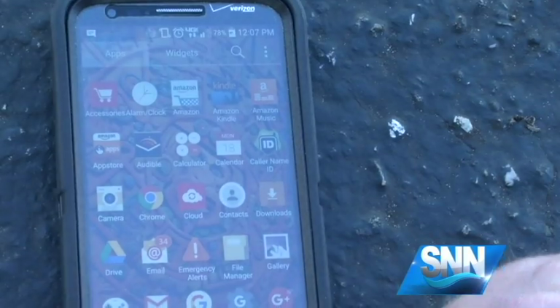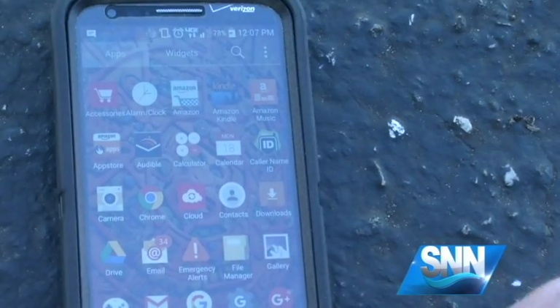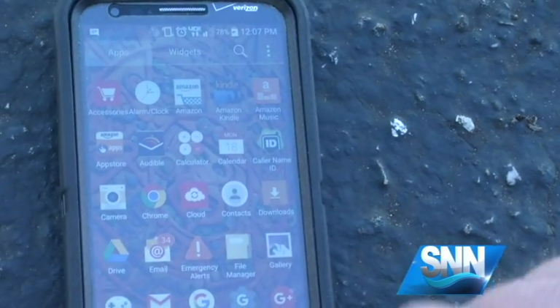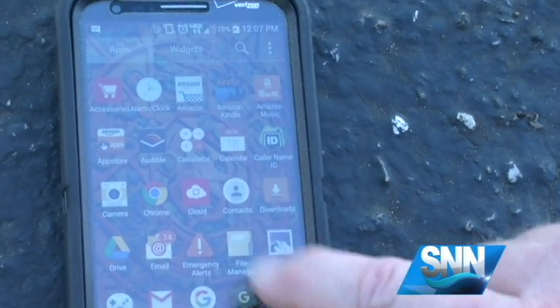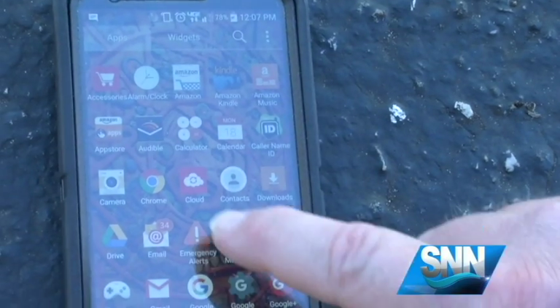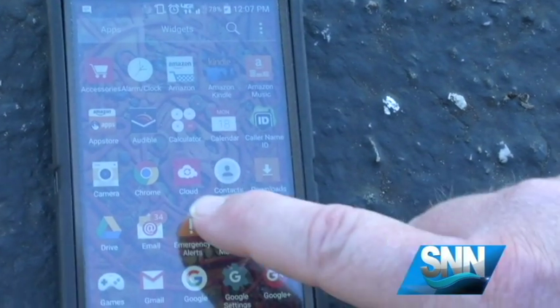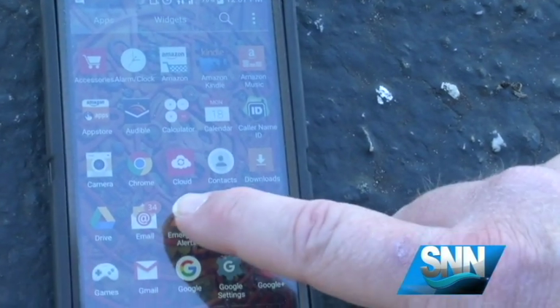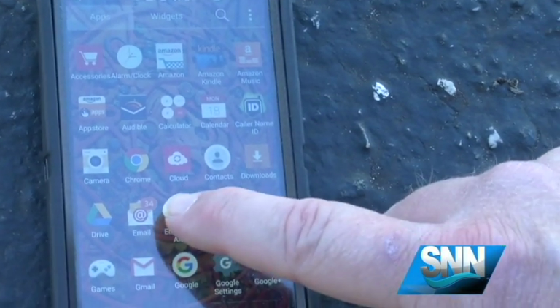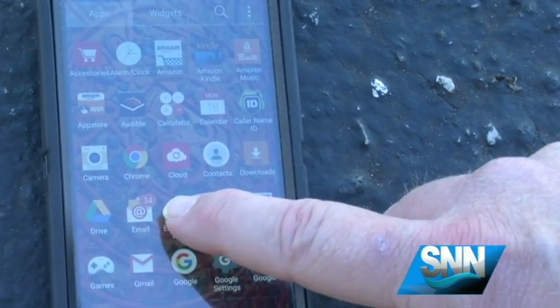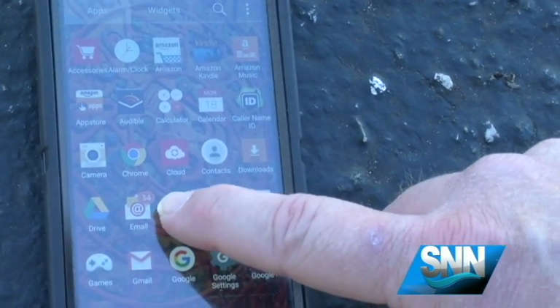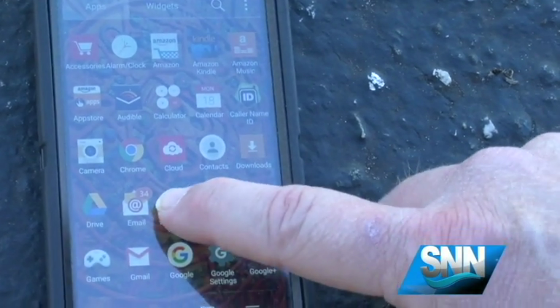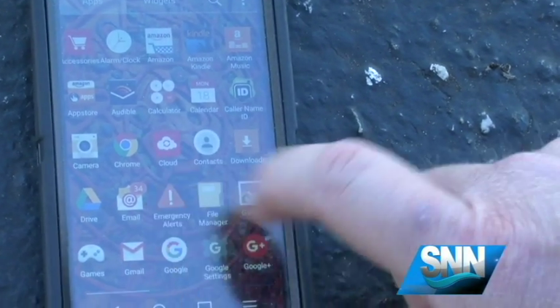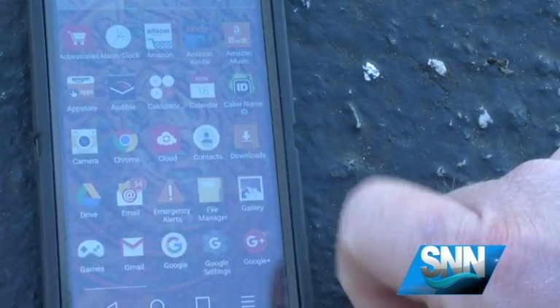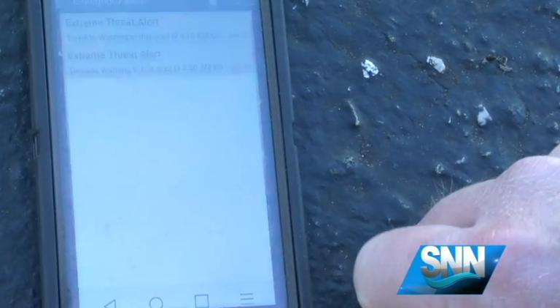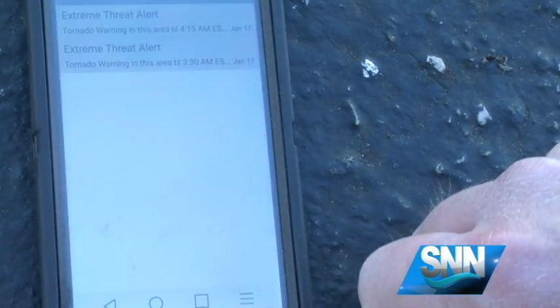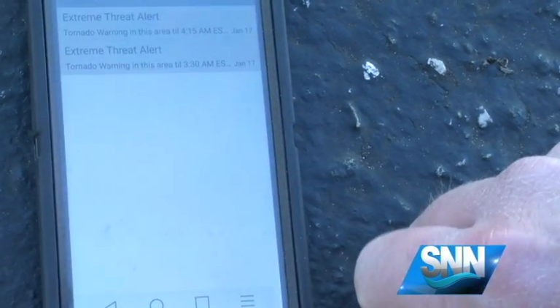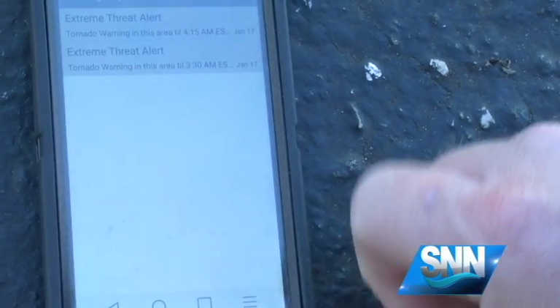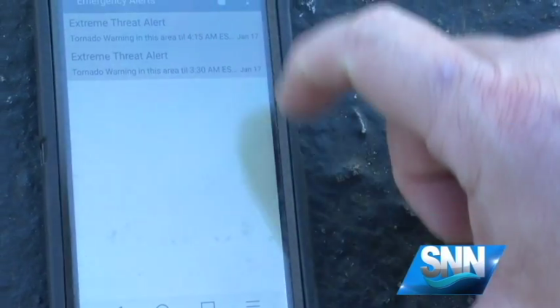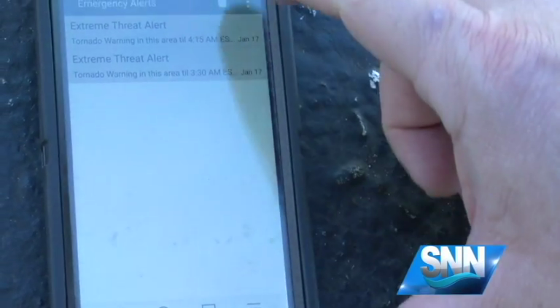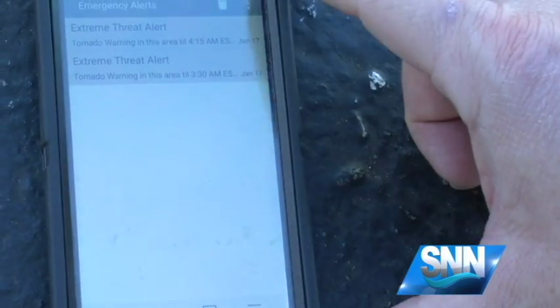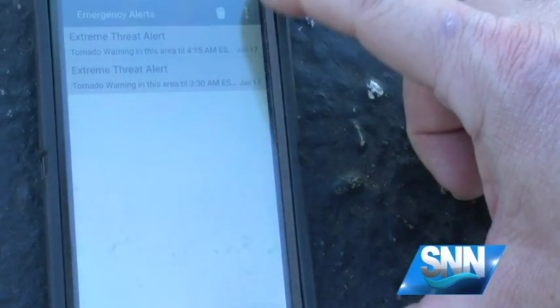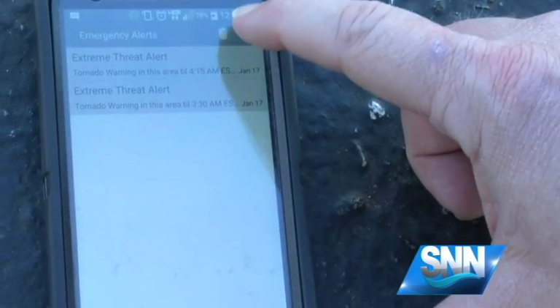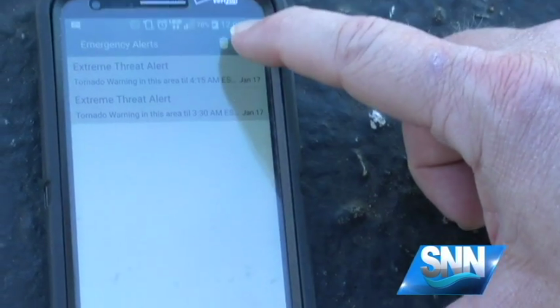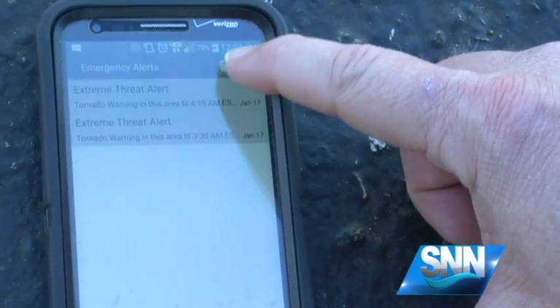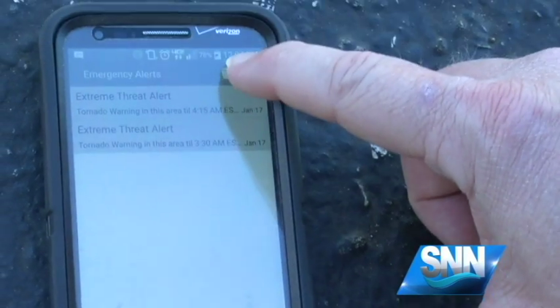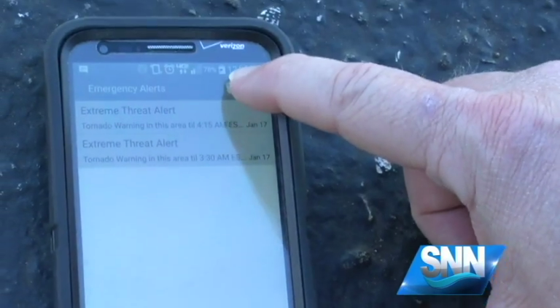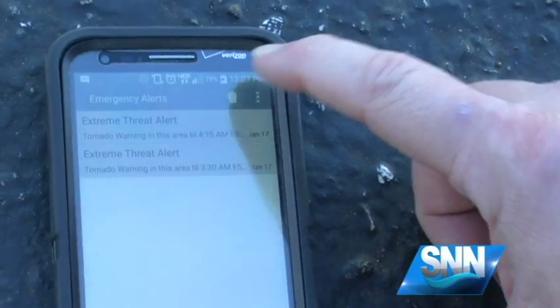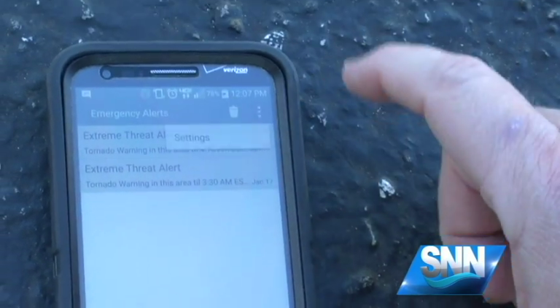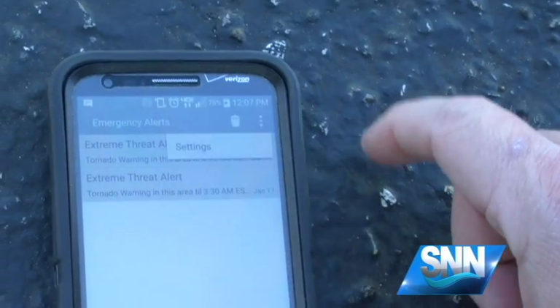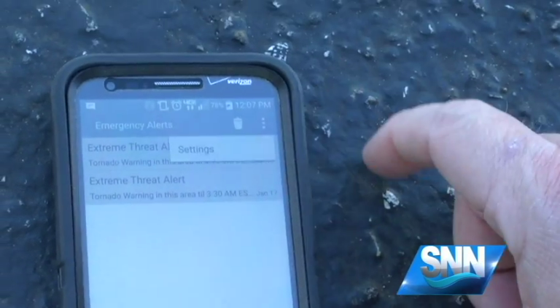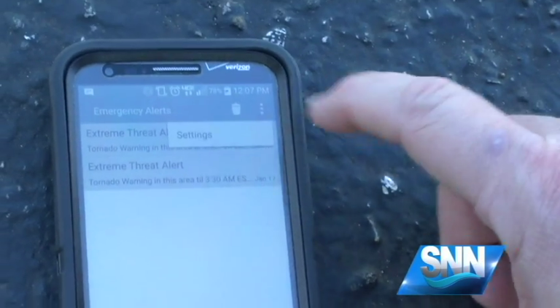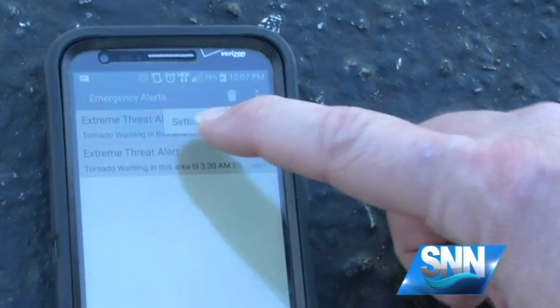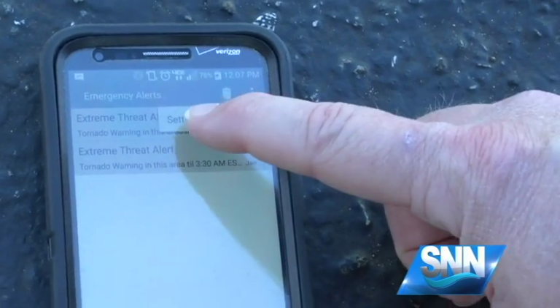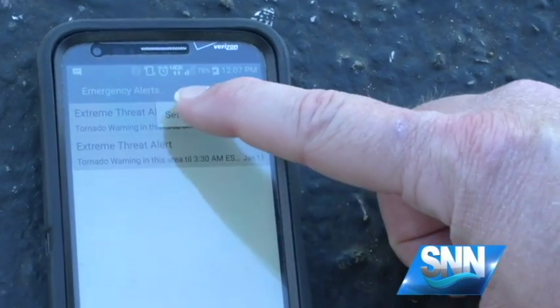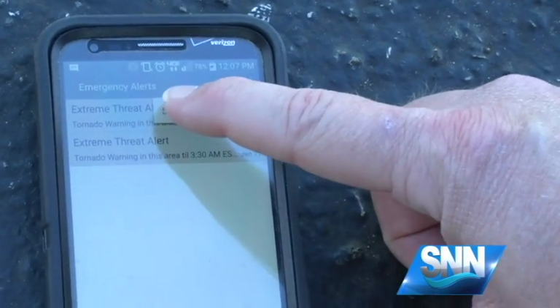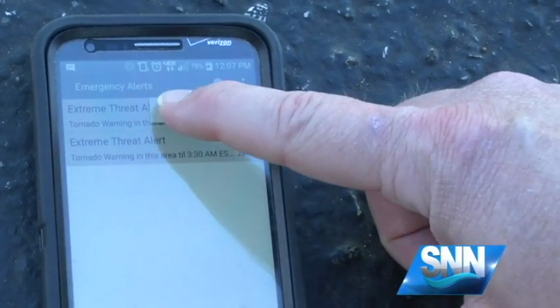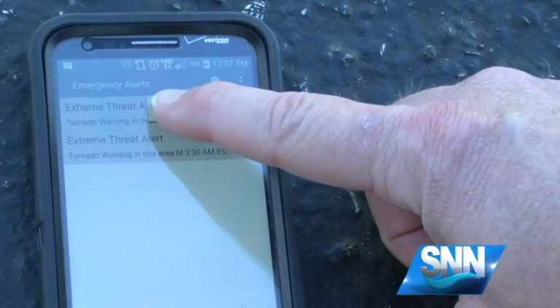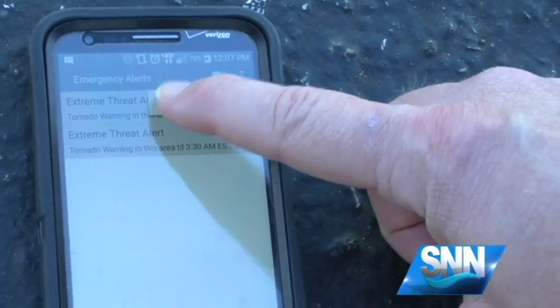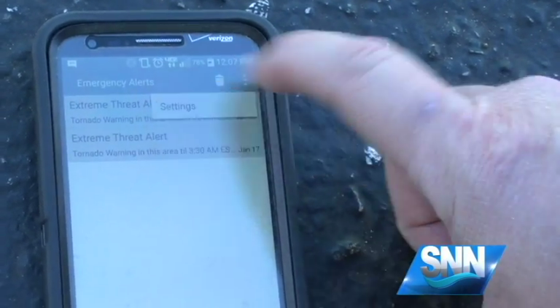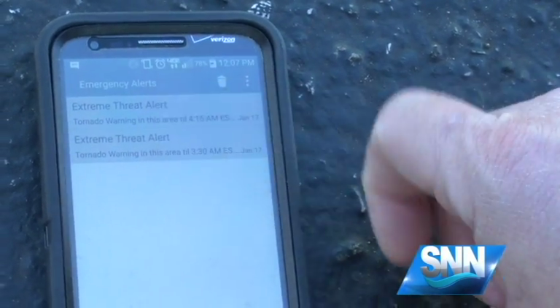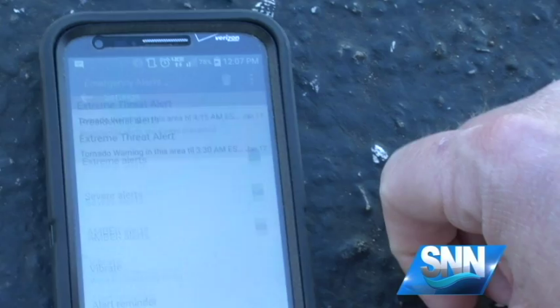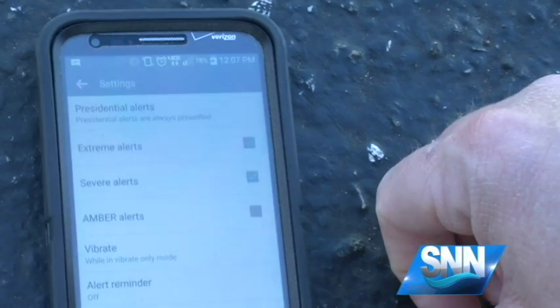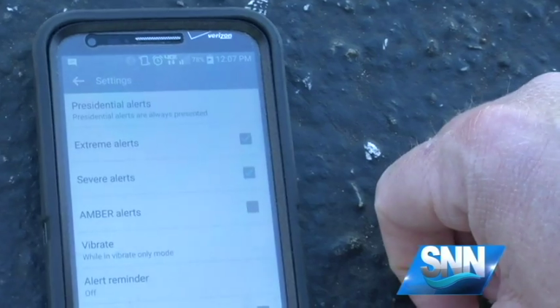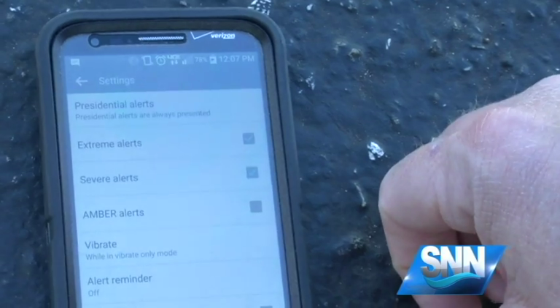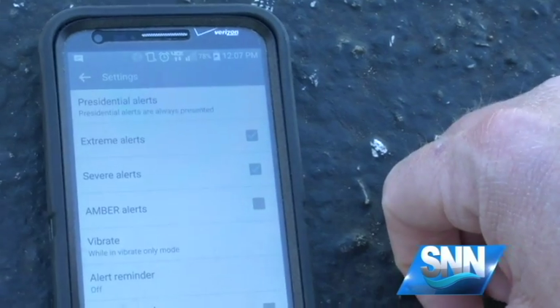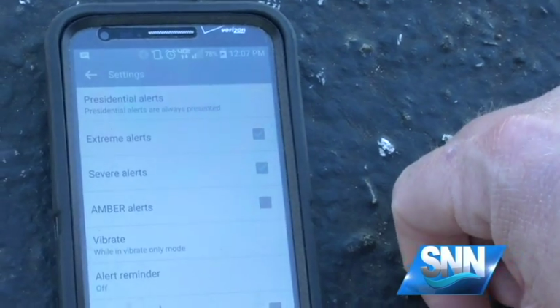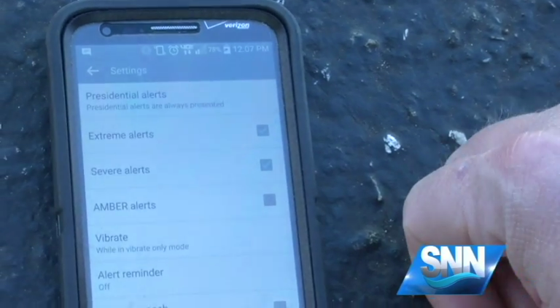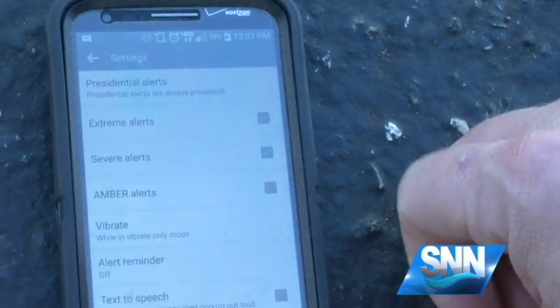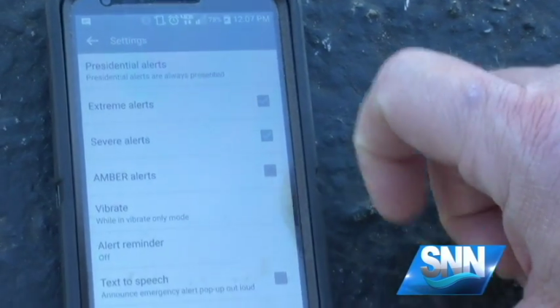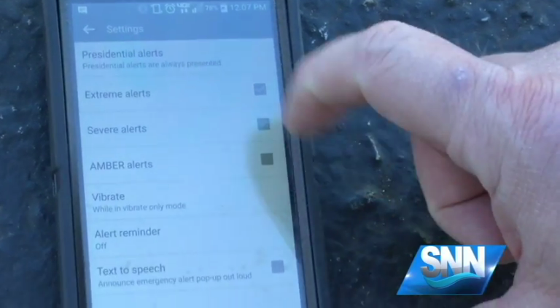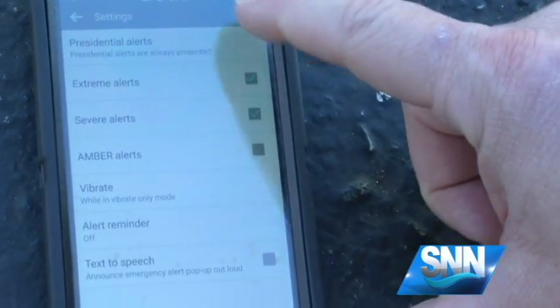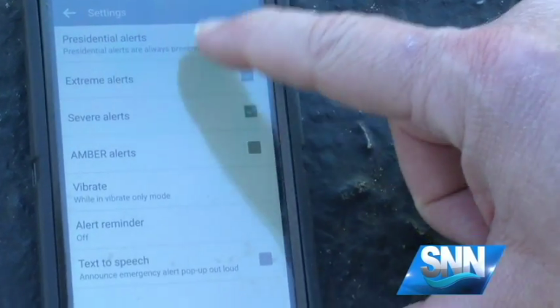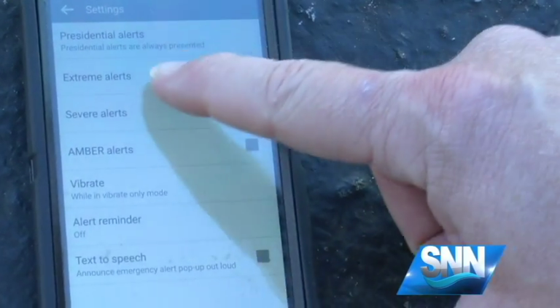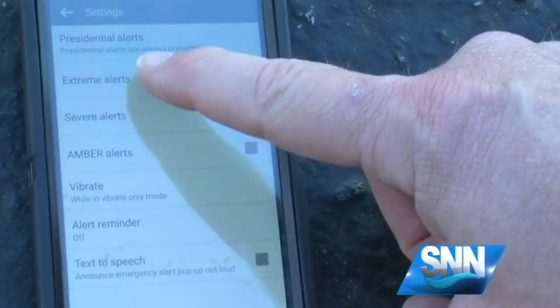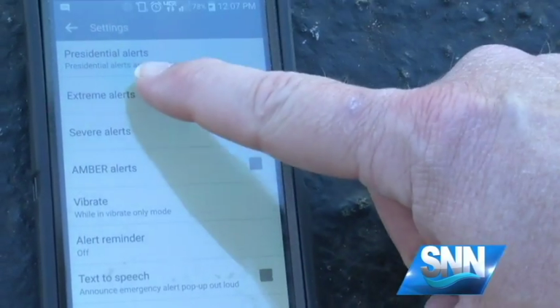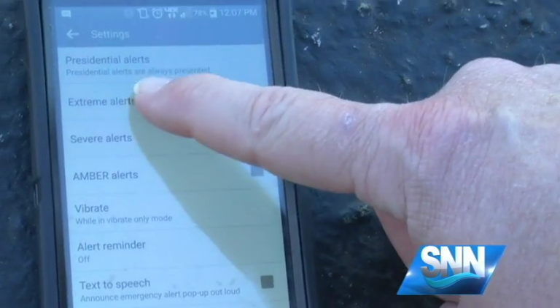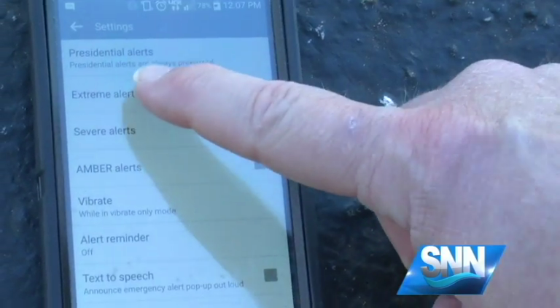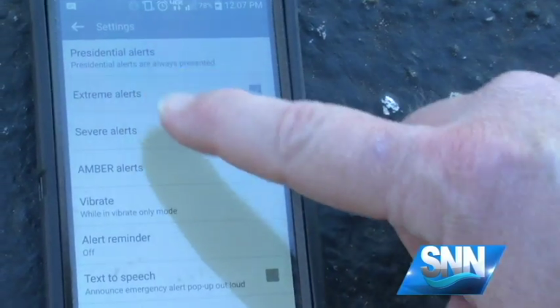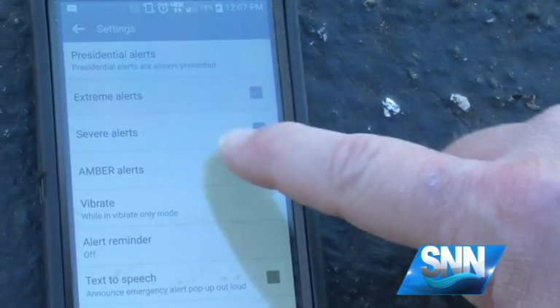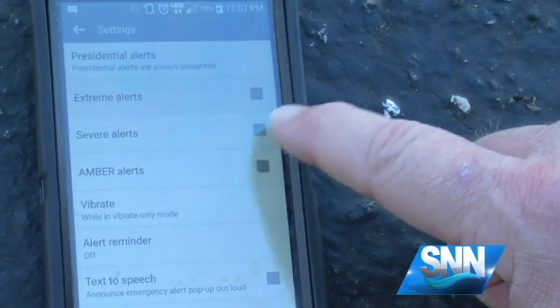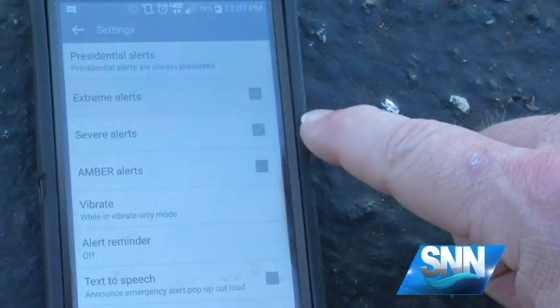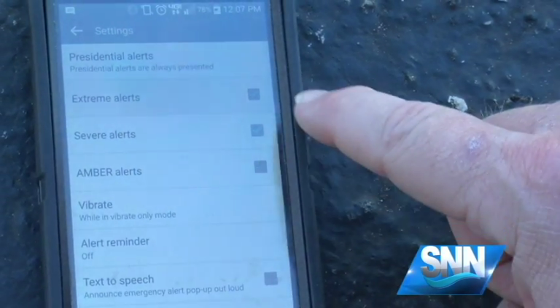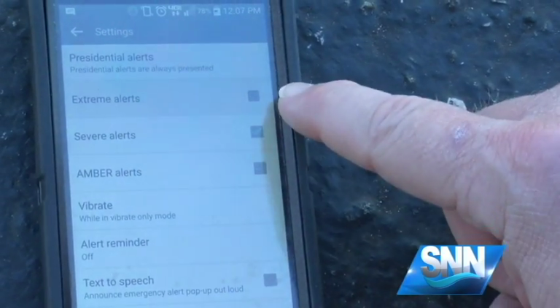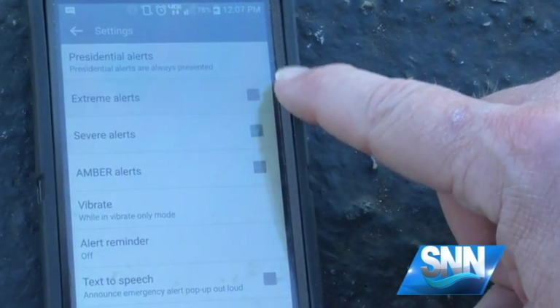For Android users, Collins says first click the emergency alerts icon, then tap settings and make sure extreme and severe alerts are checked.